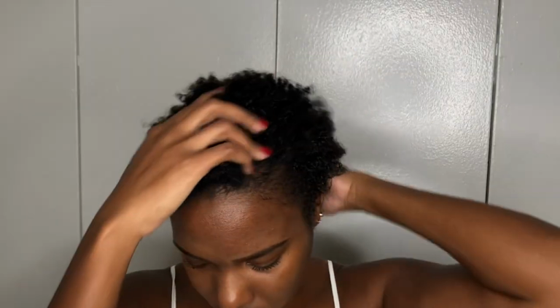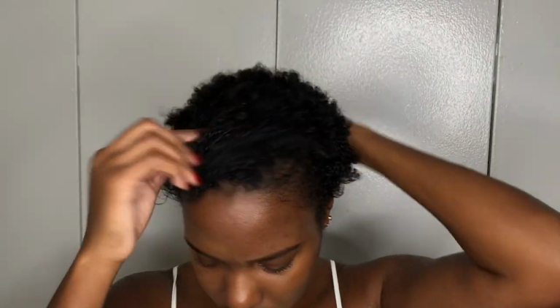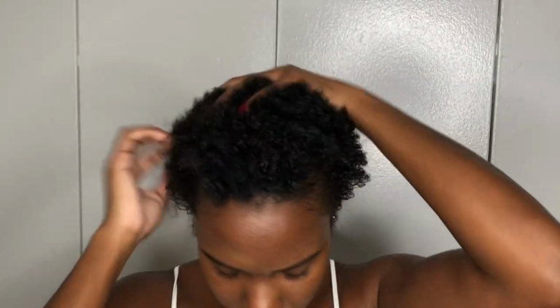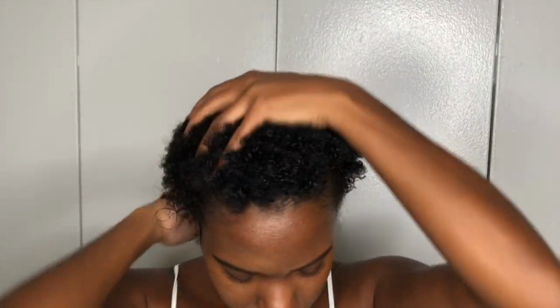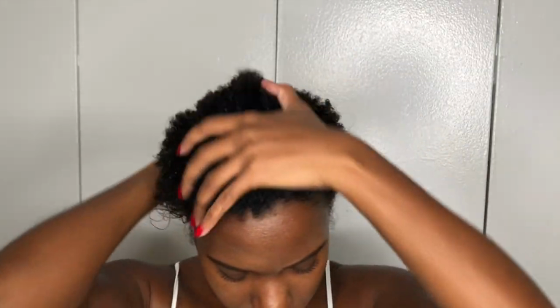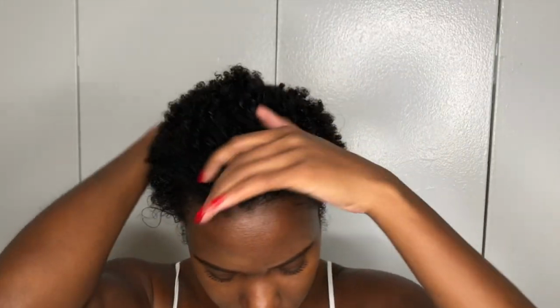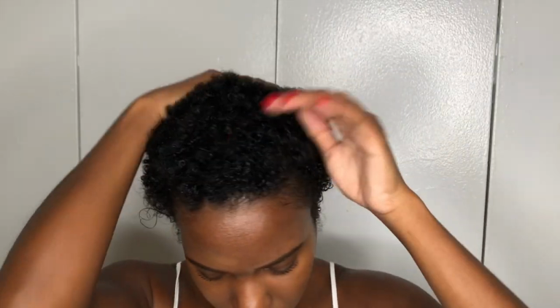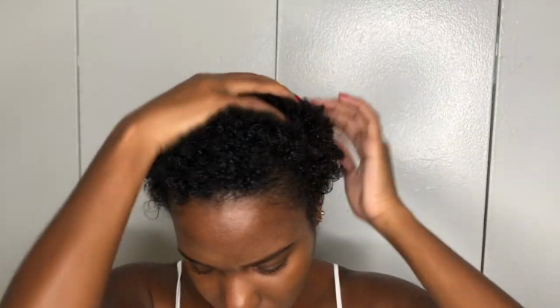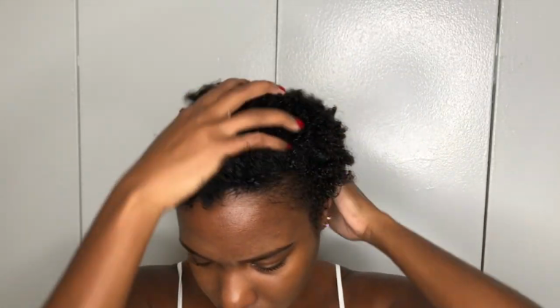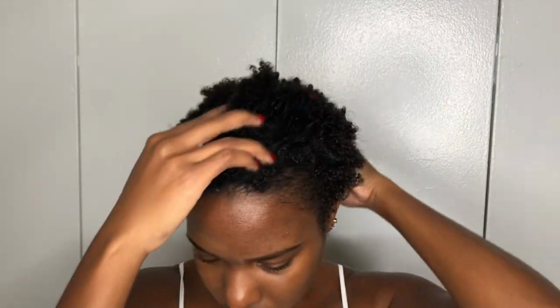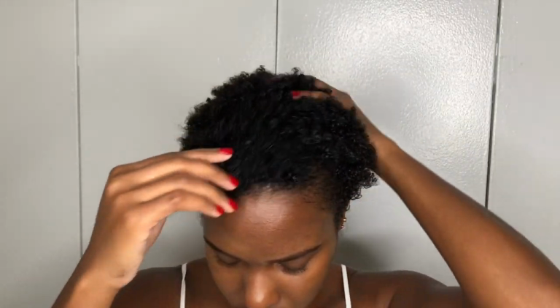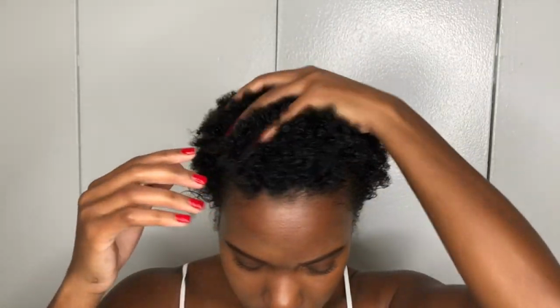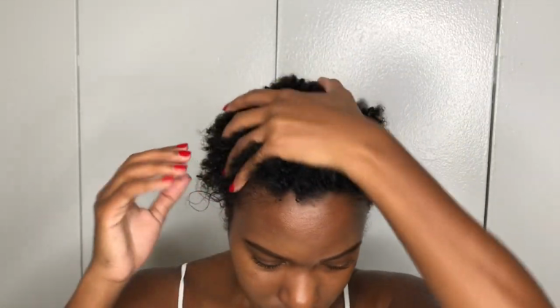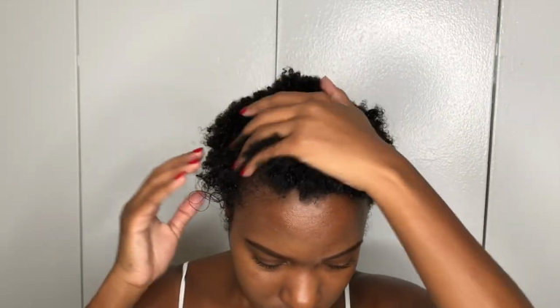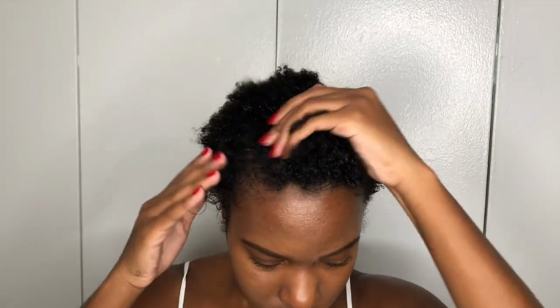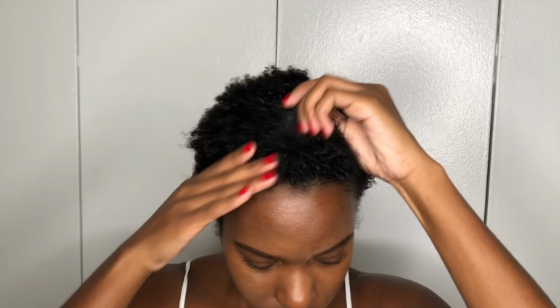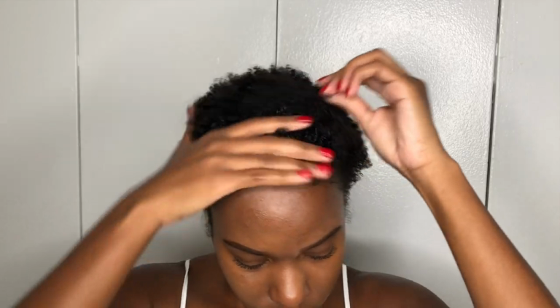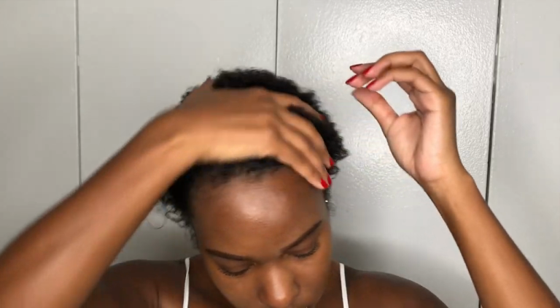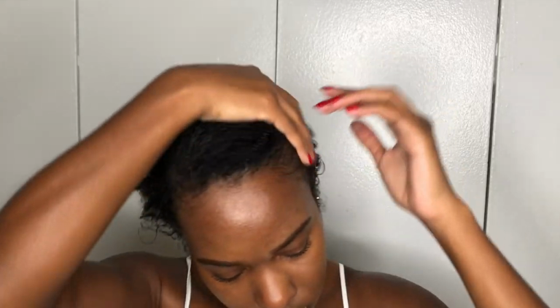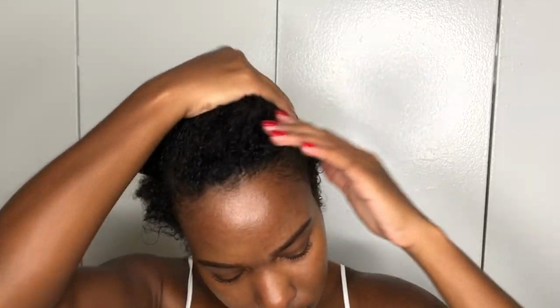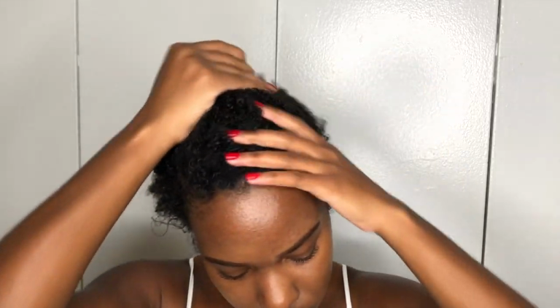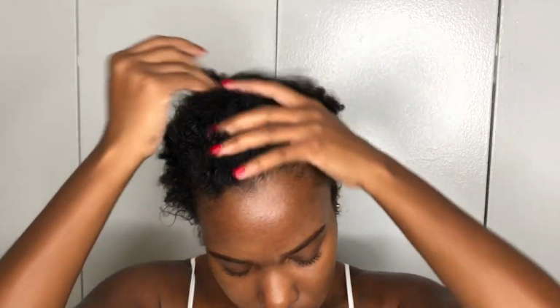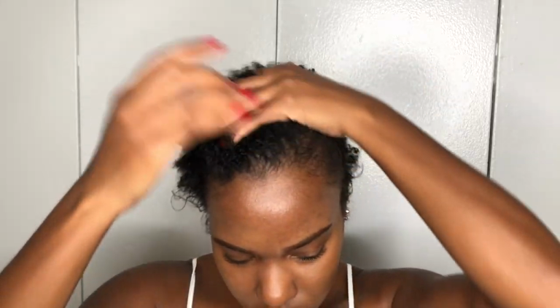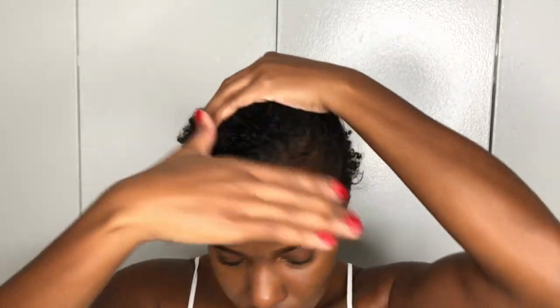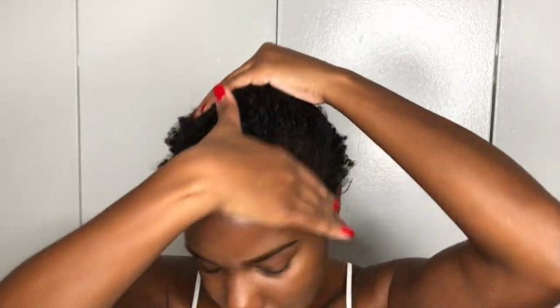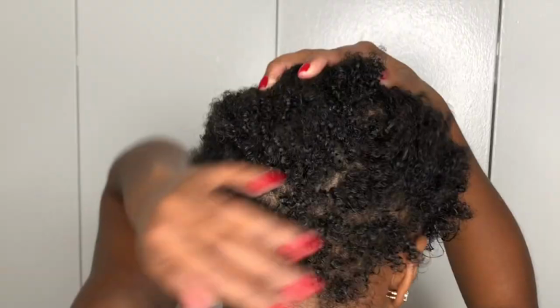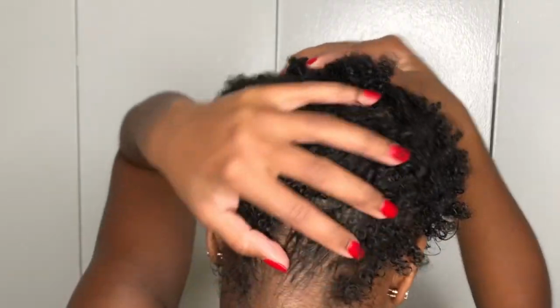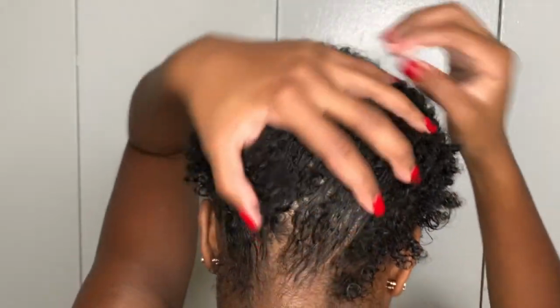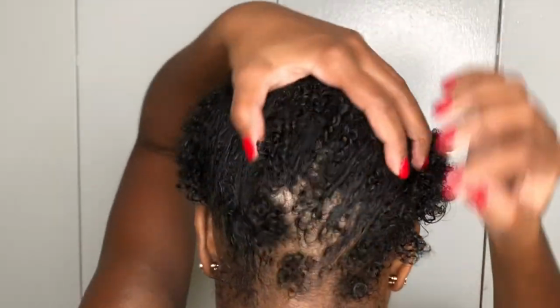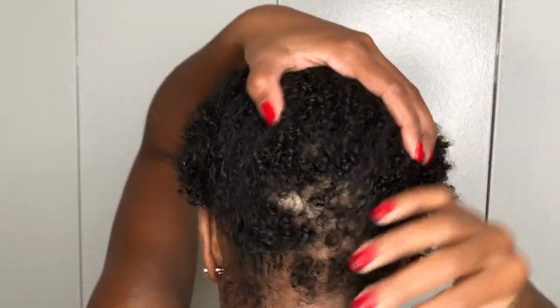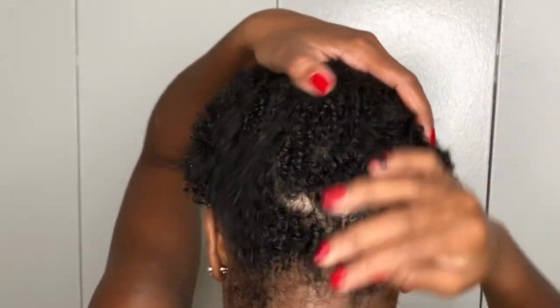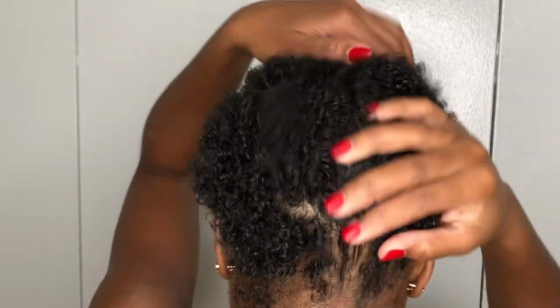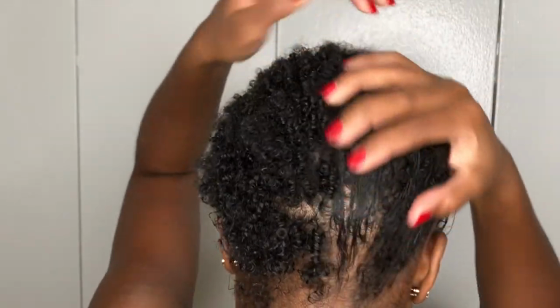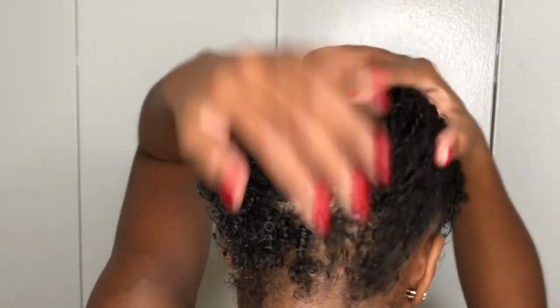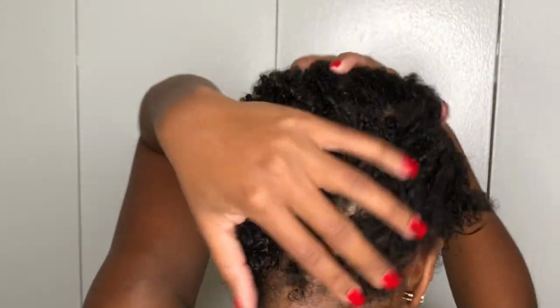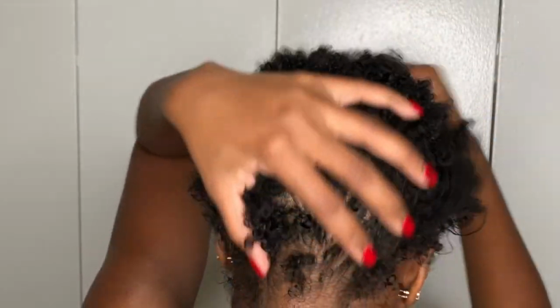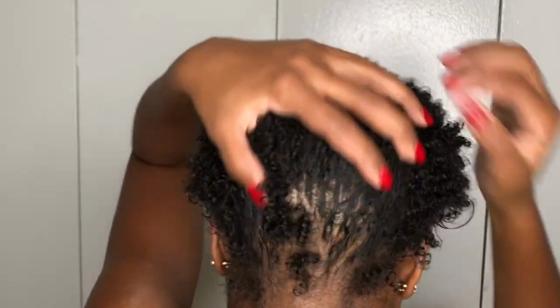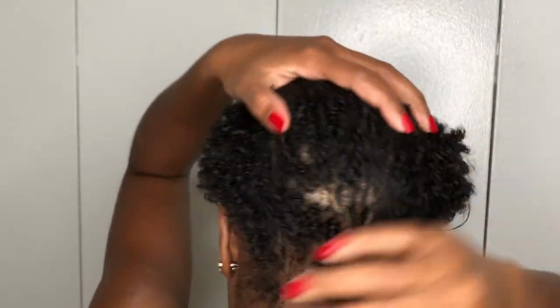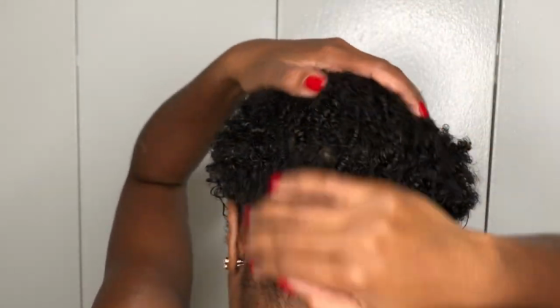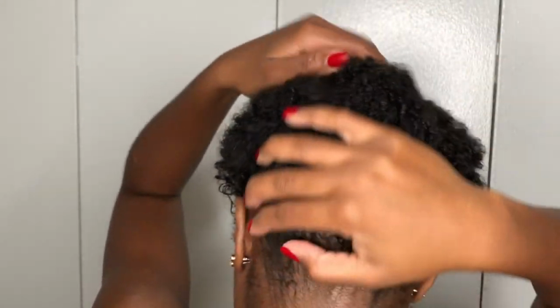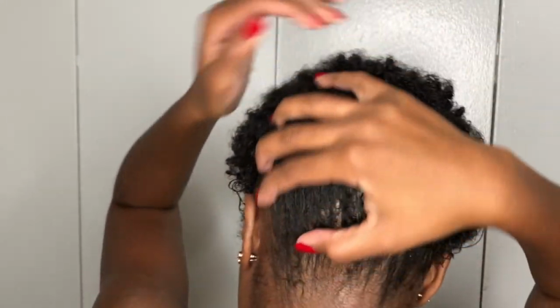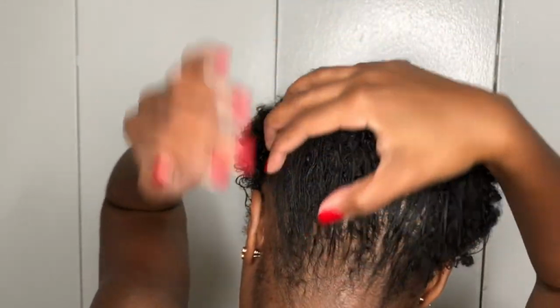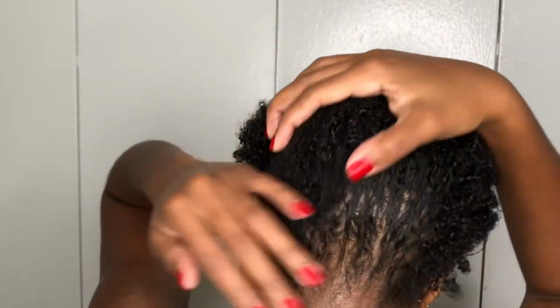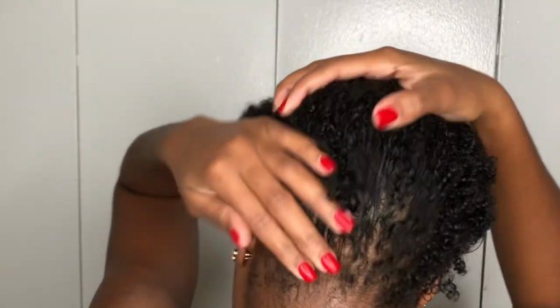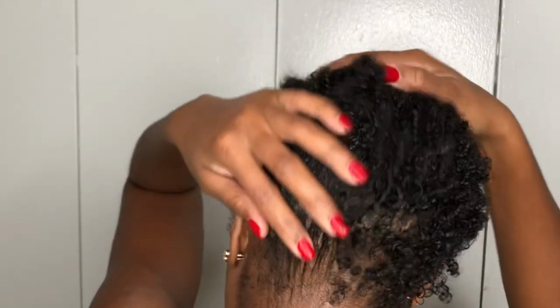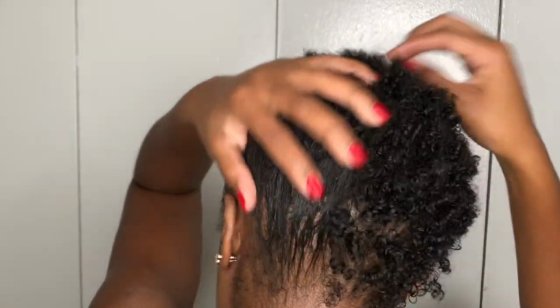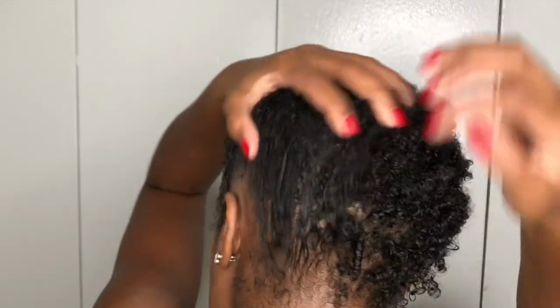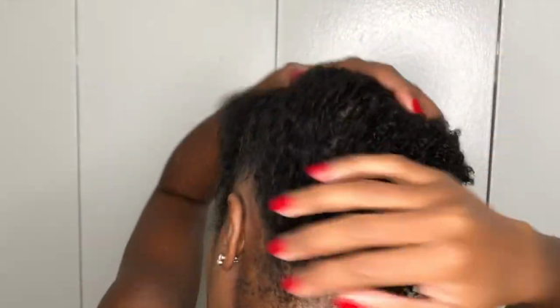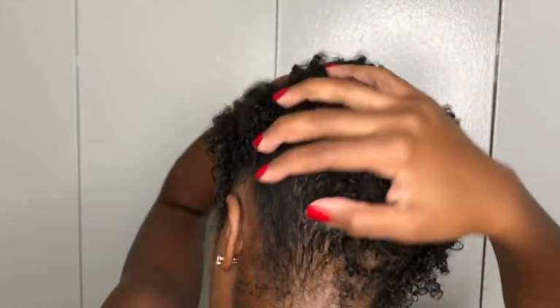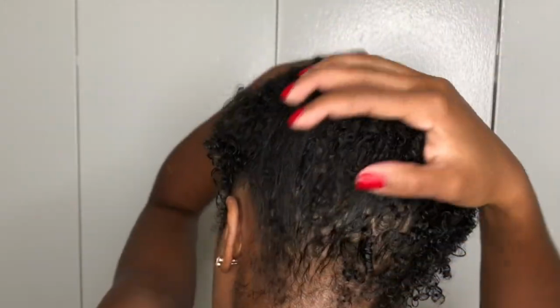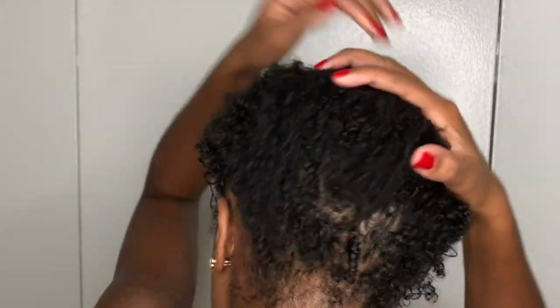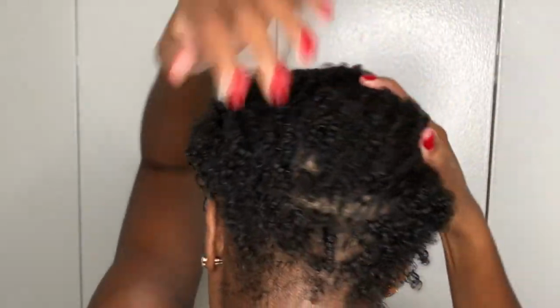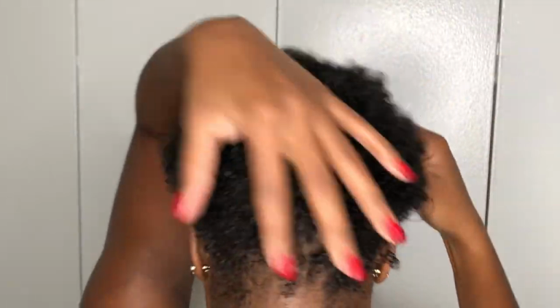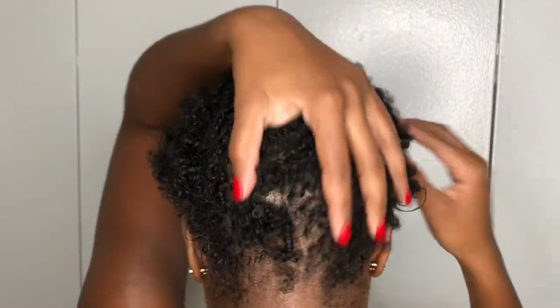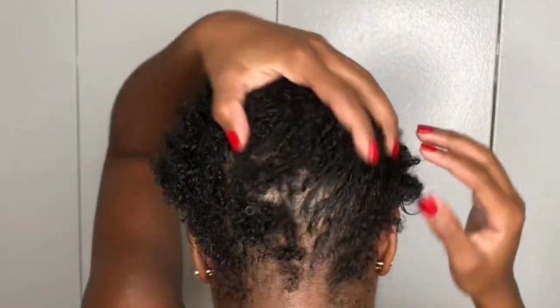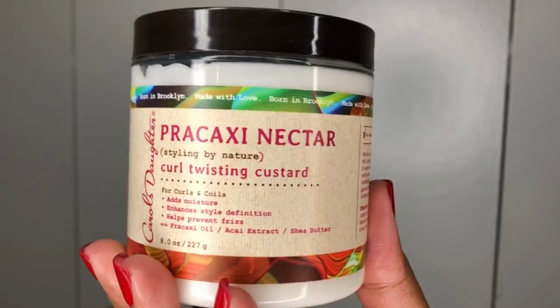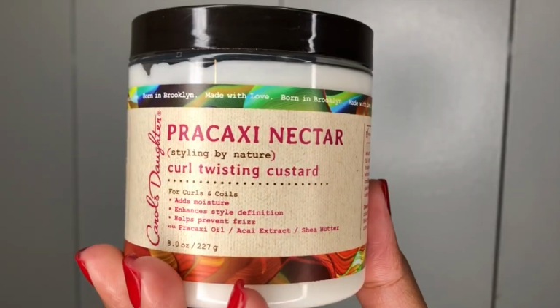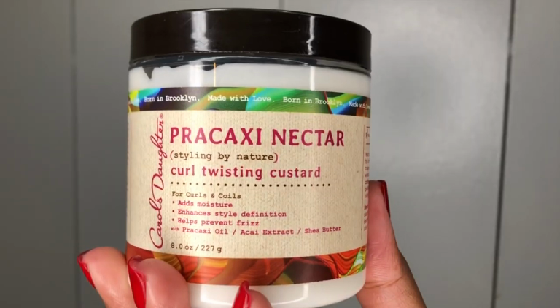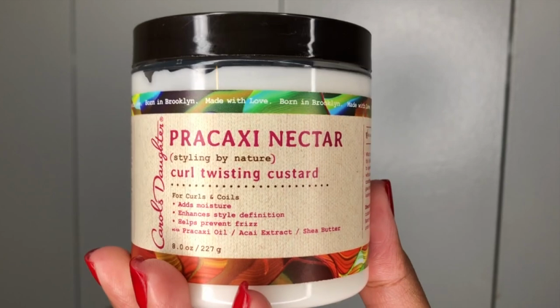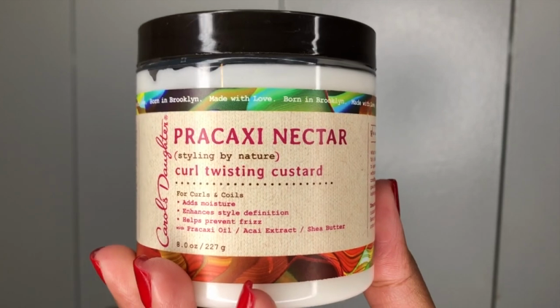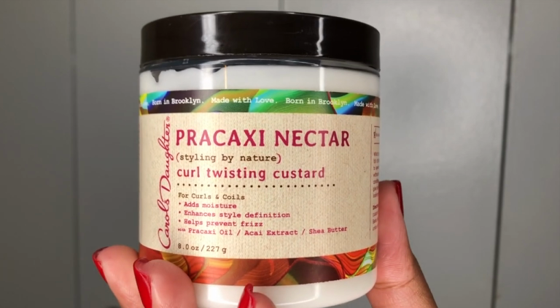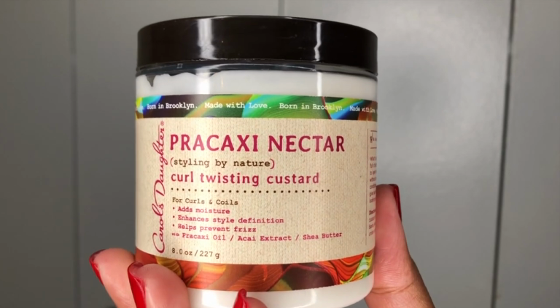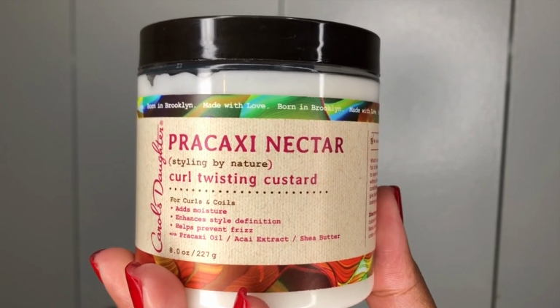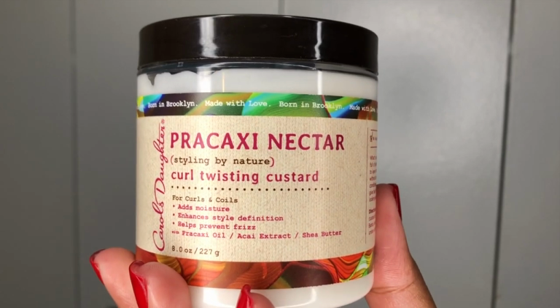So I'm starting off with freshly washed hair and I'm putting in my favorite leave-in conditioner, which is the Kinky Curly Leave-In and Detangler.